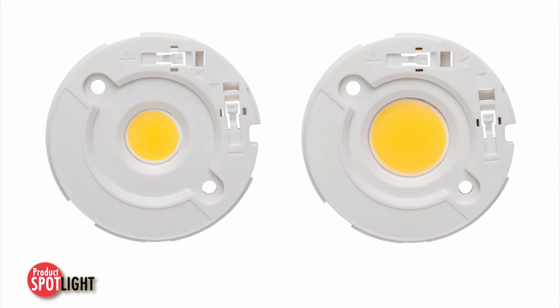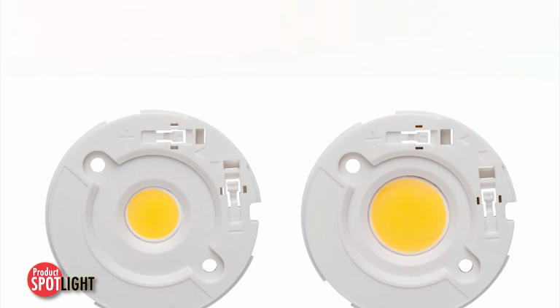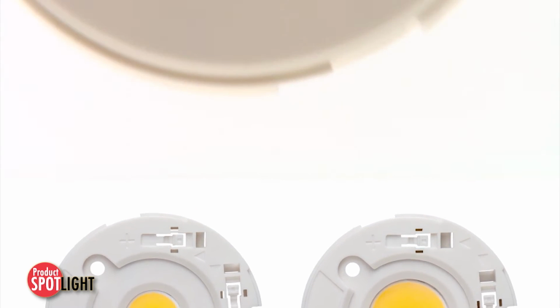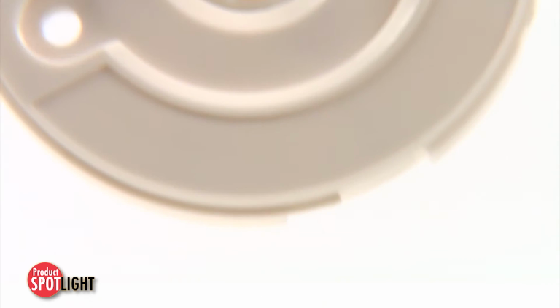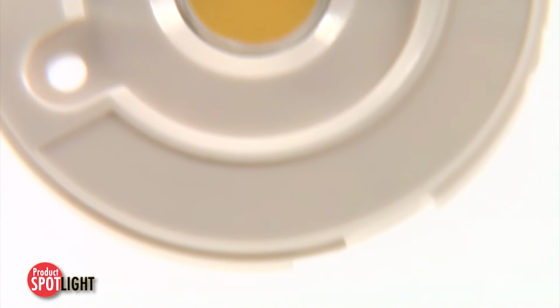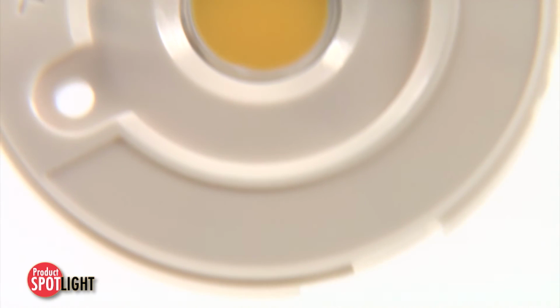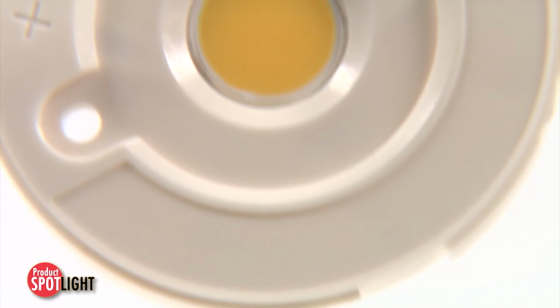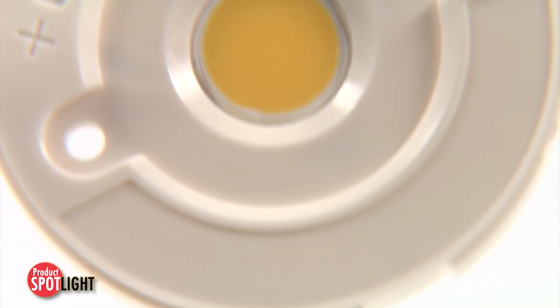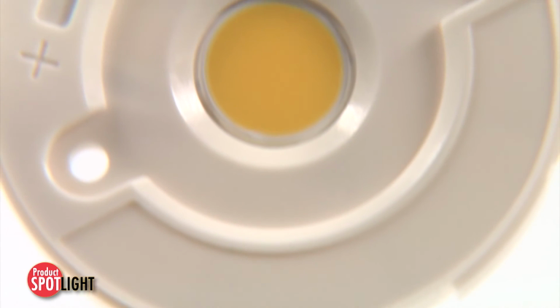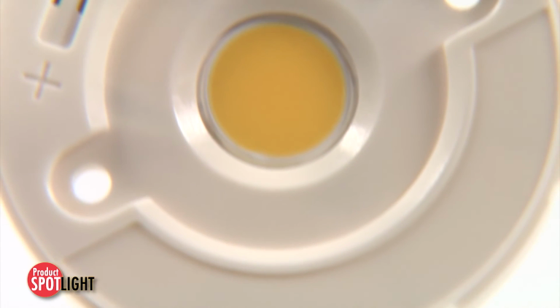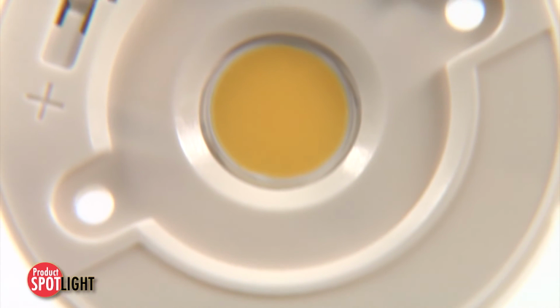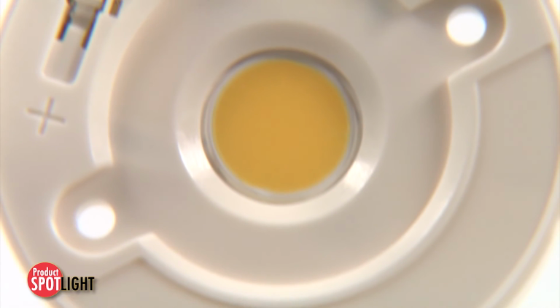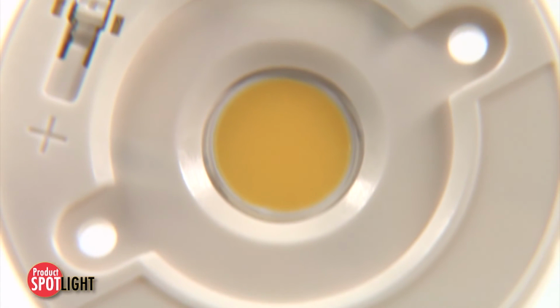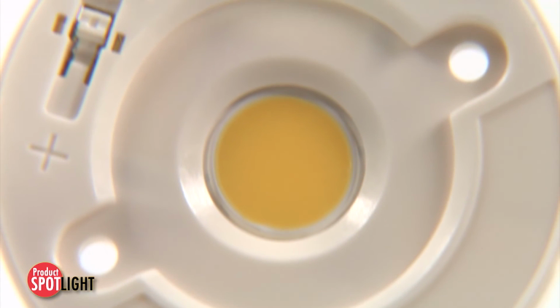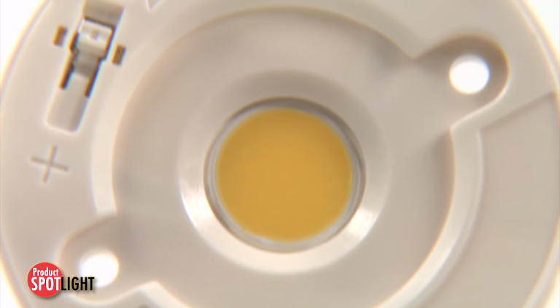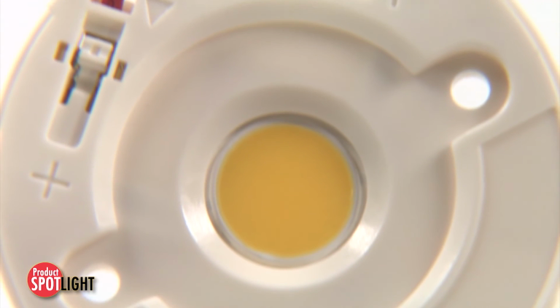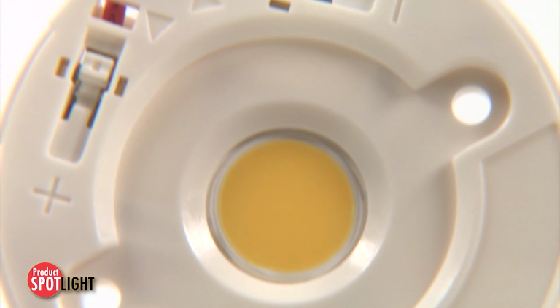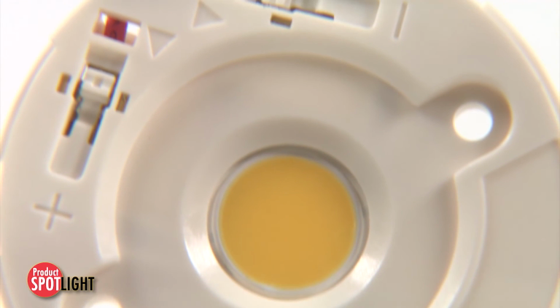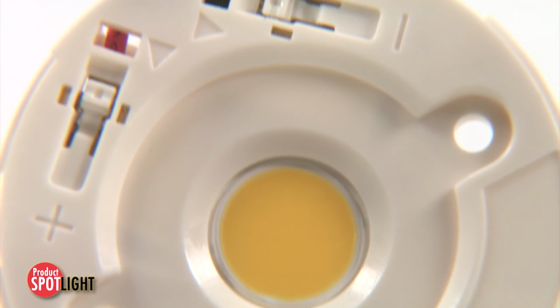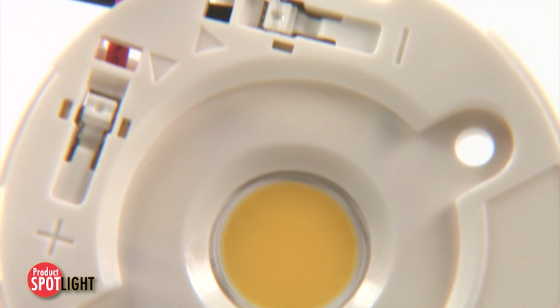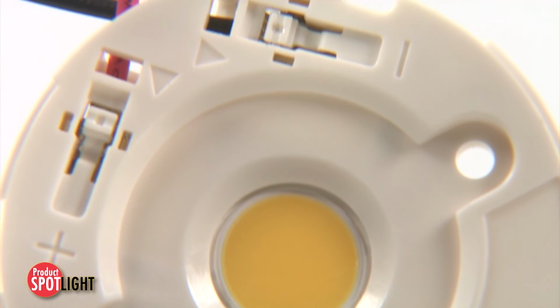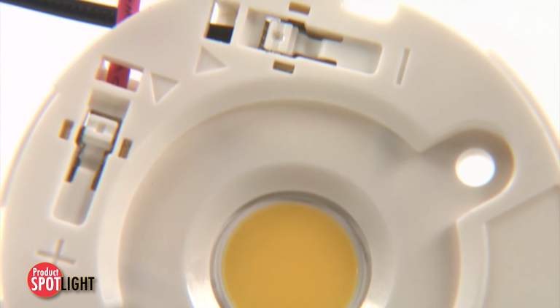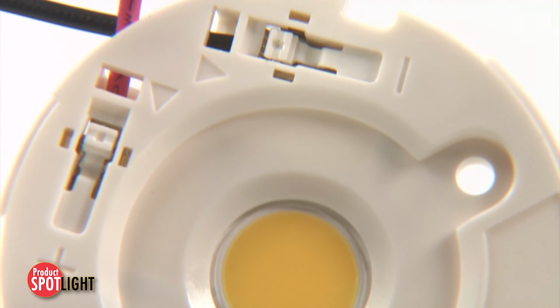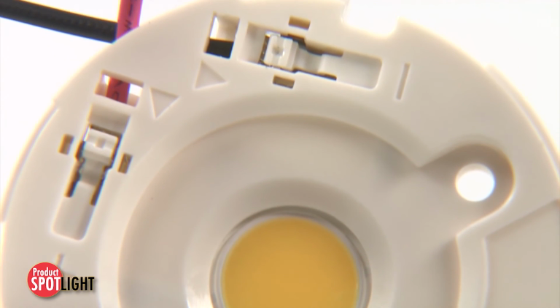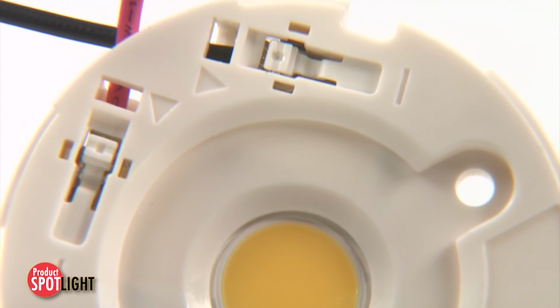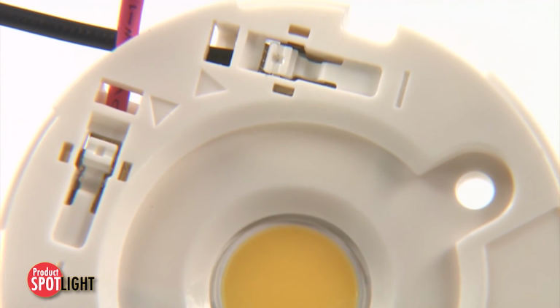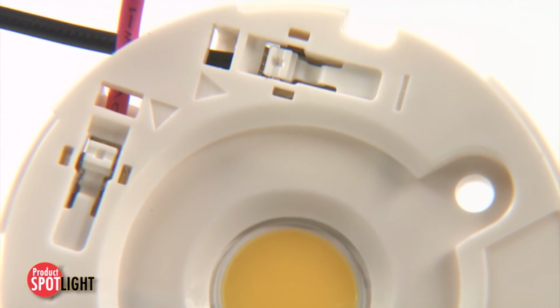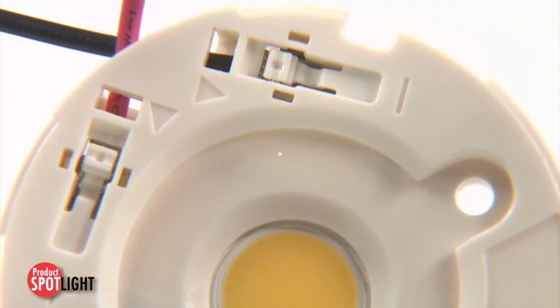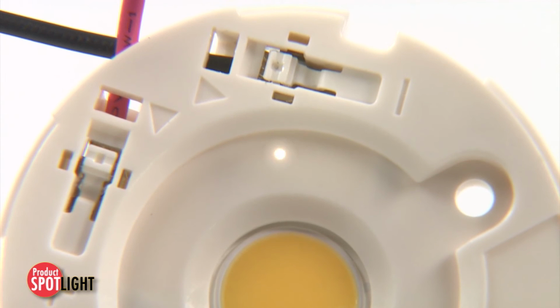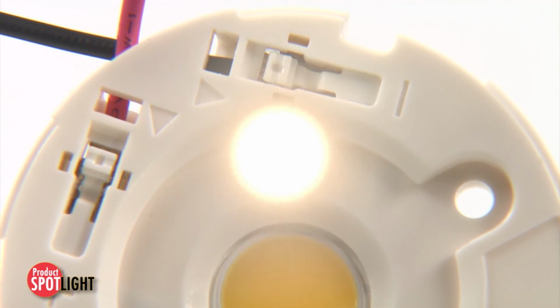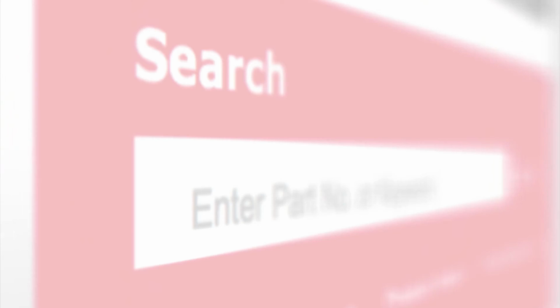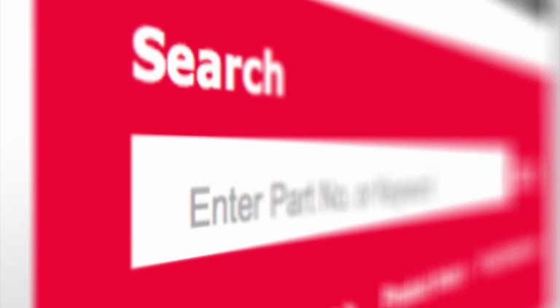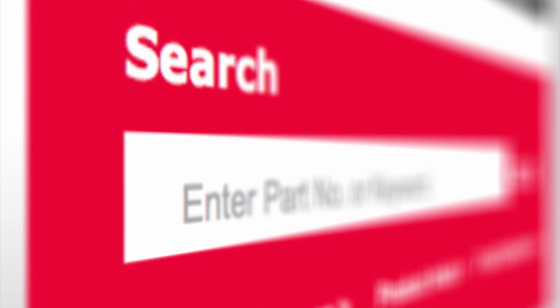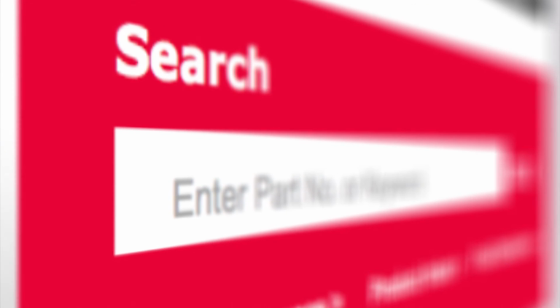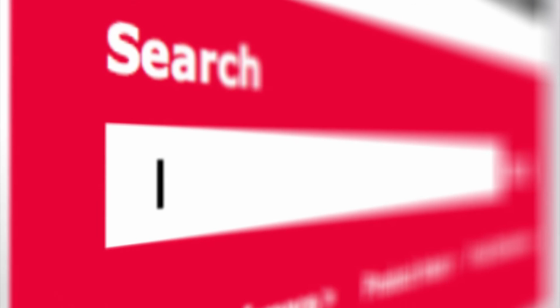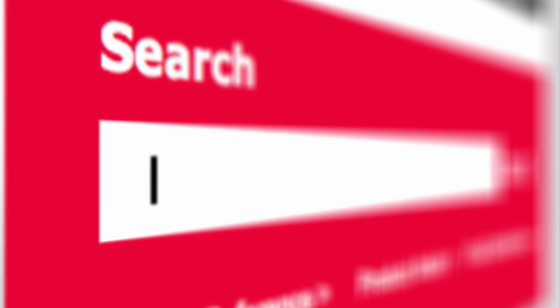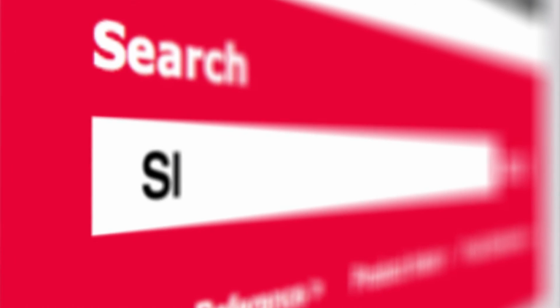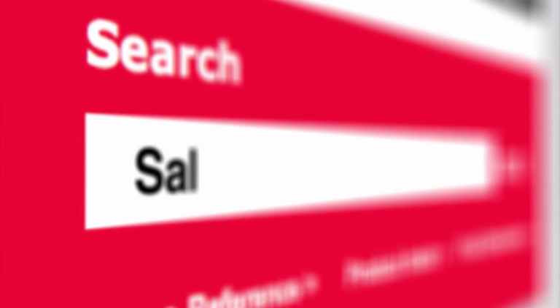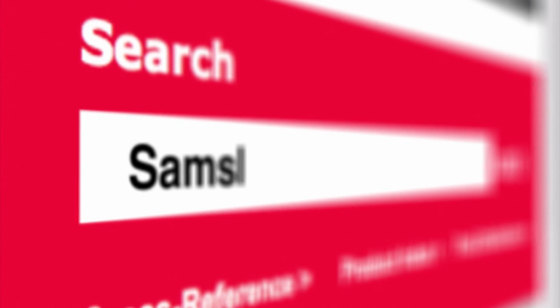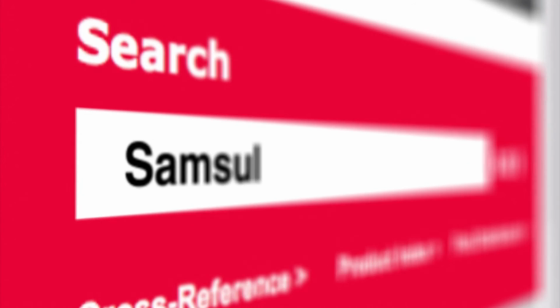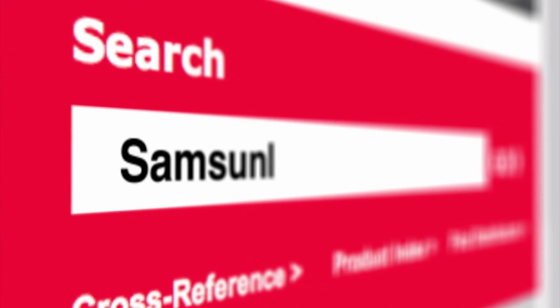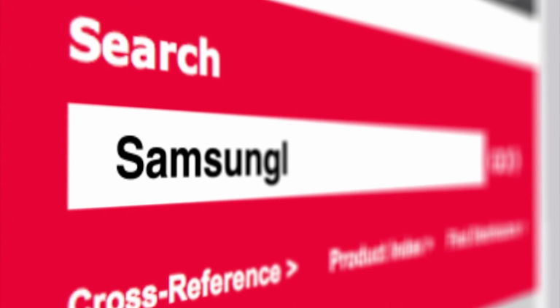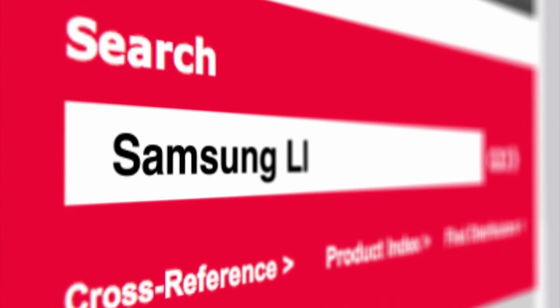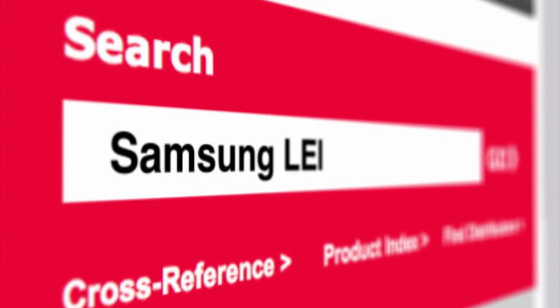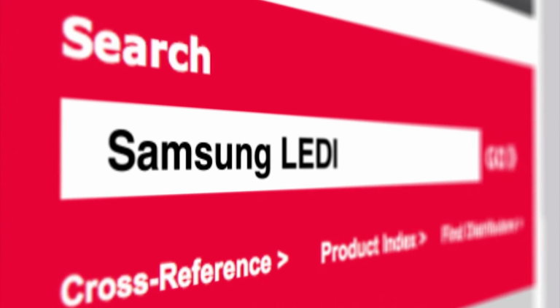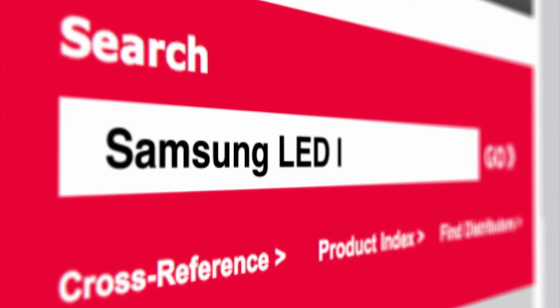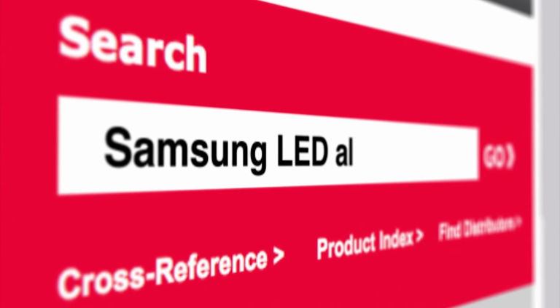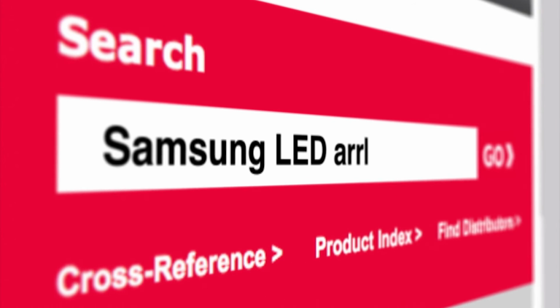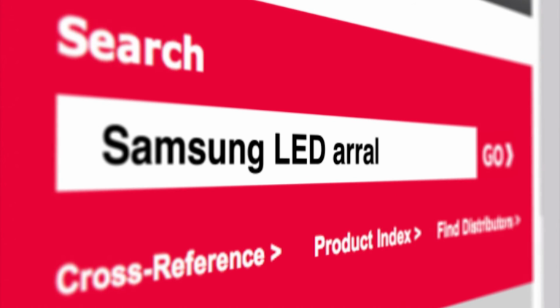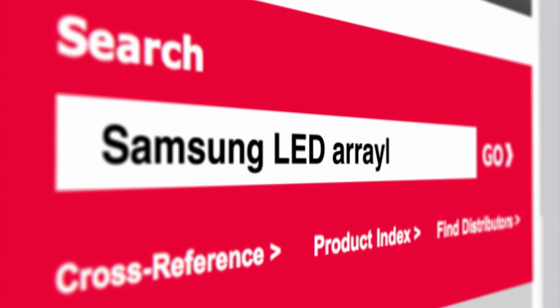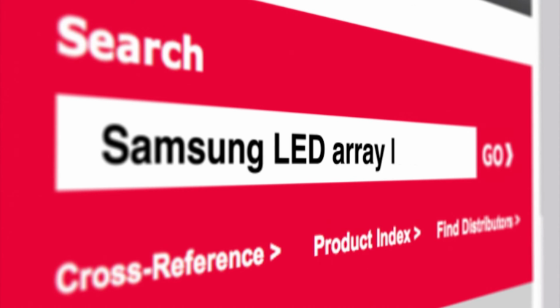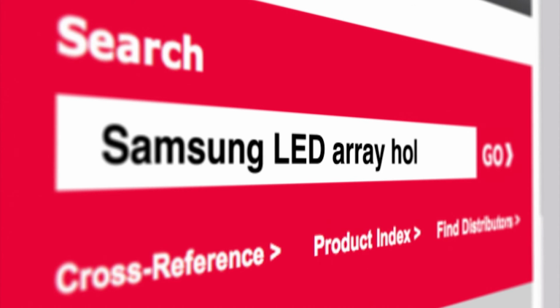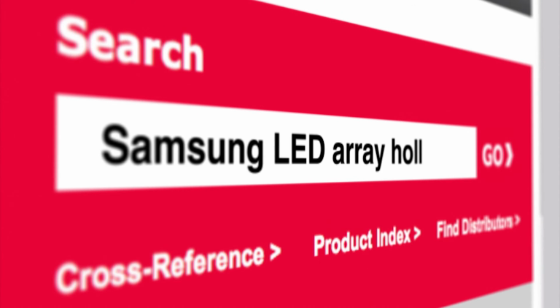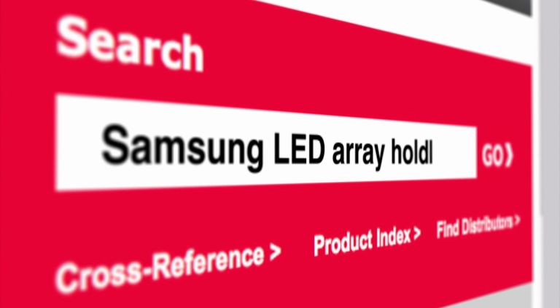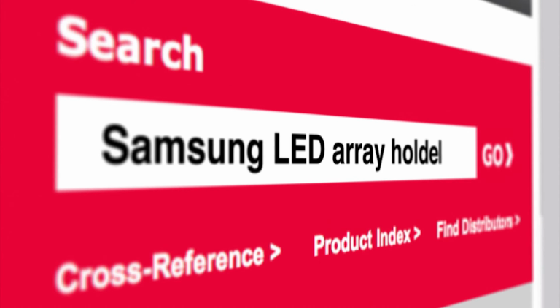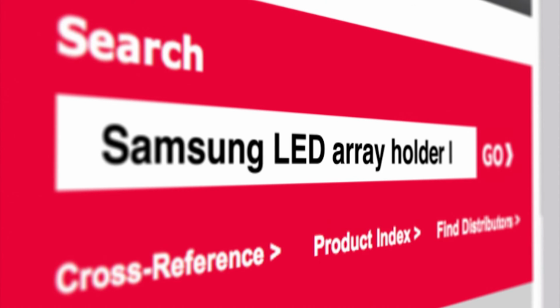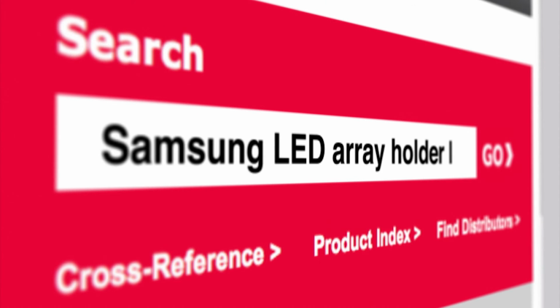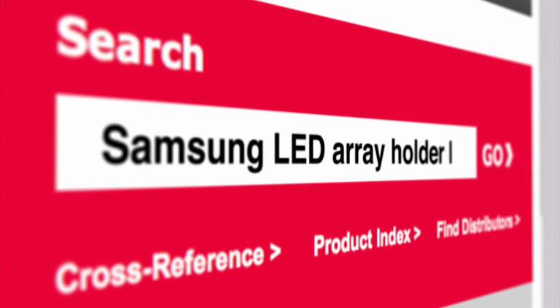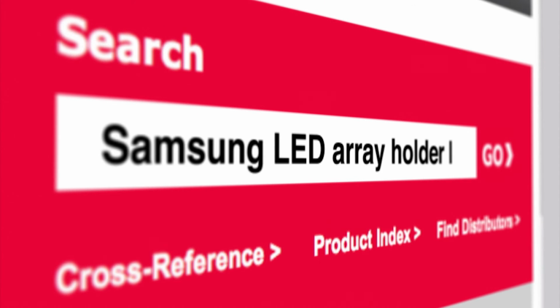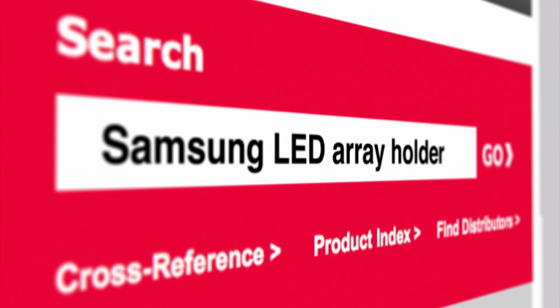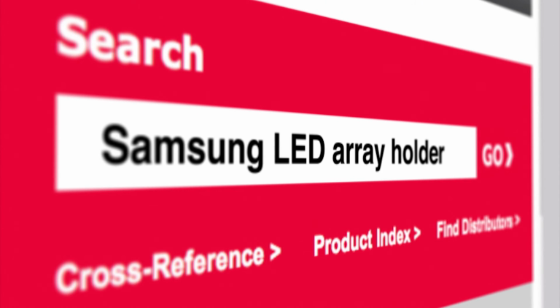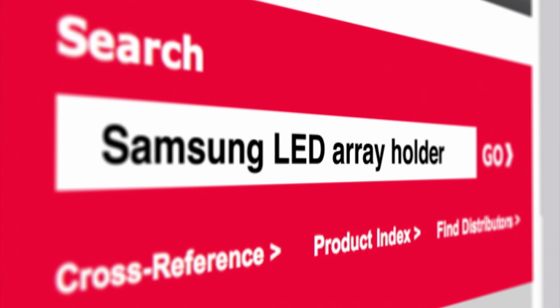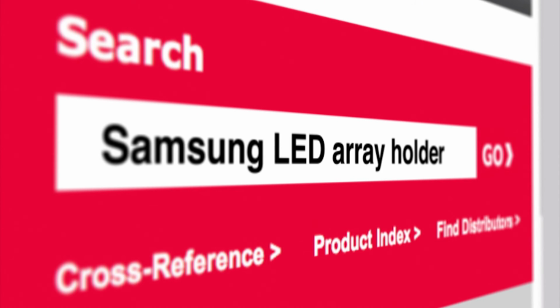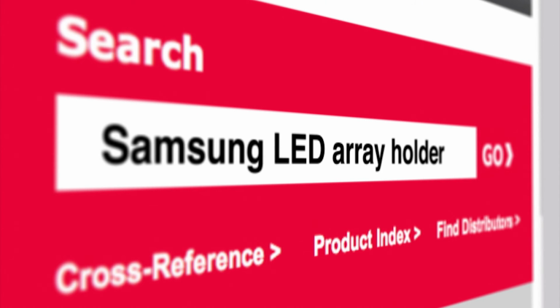For more information on this LED array holder, please visit molex.com and search Samsung LED array holder.